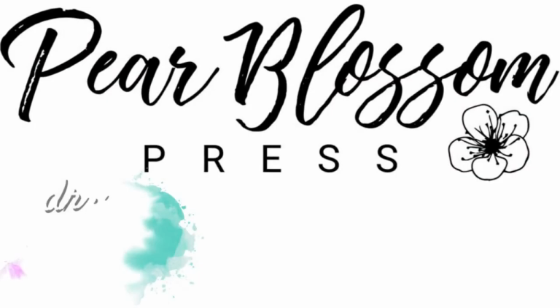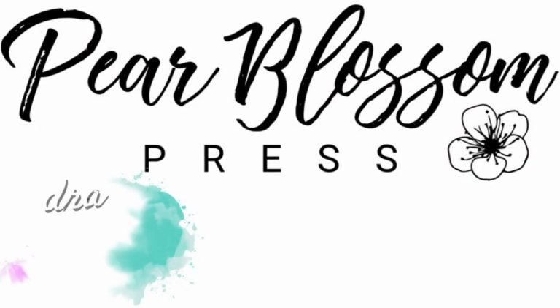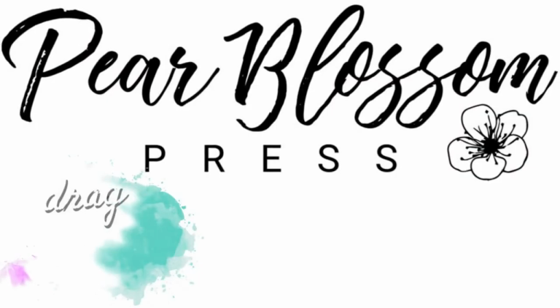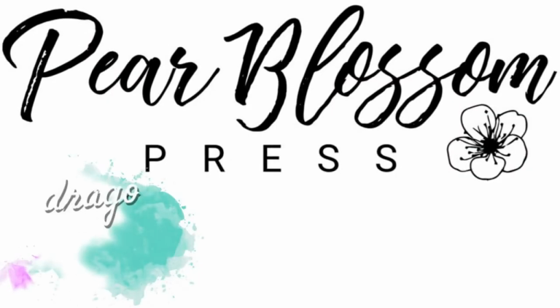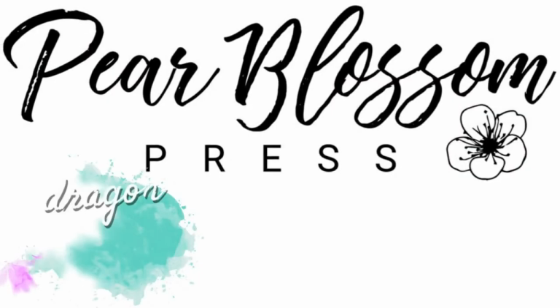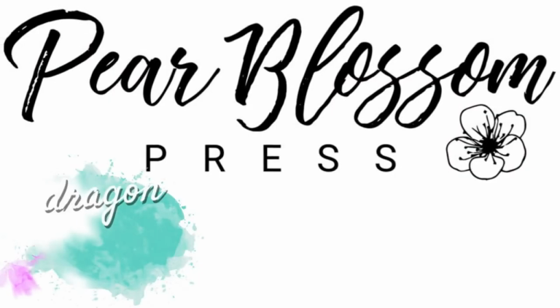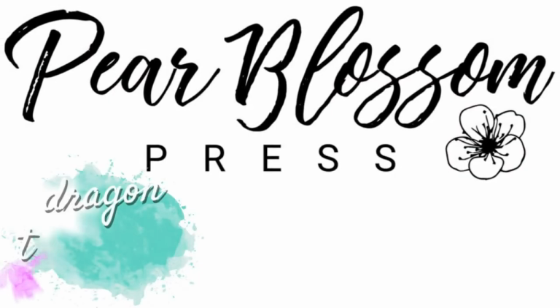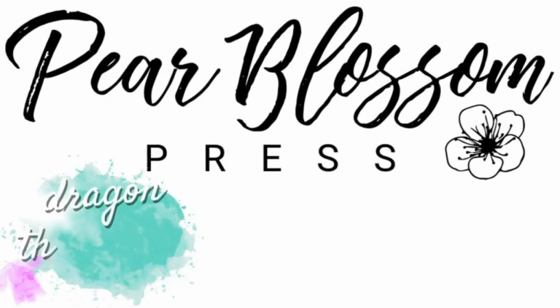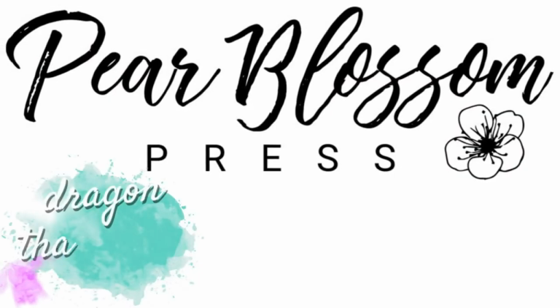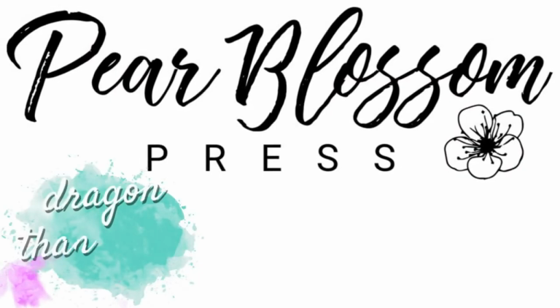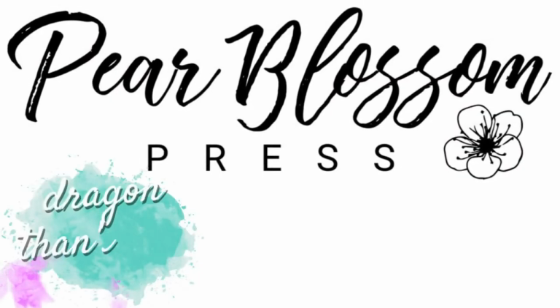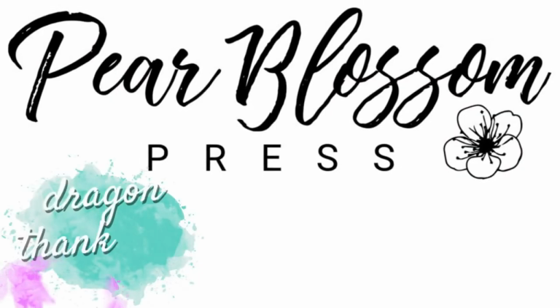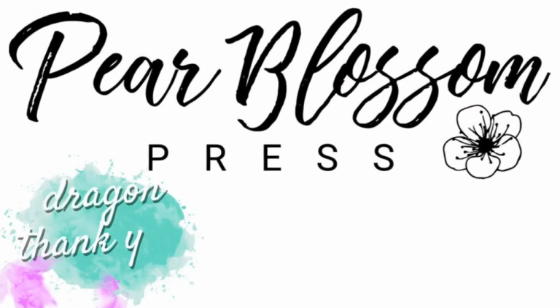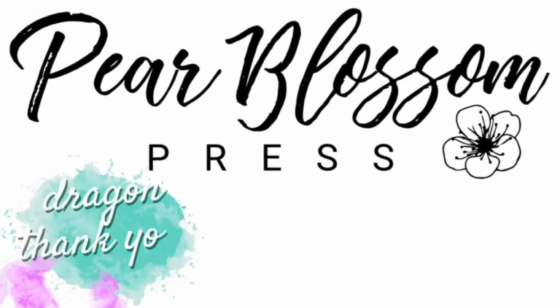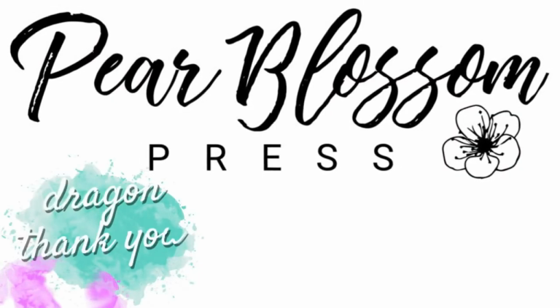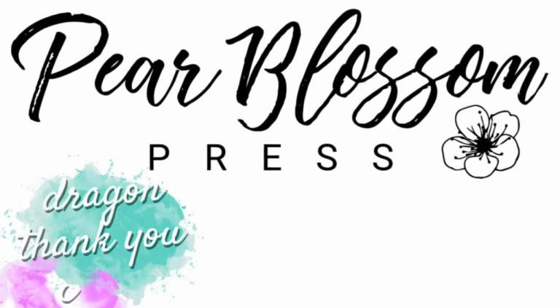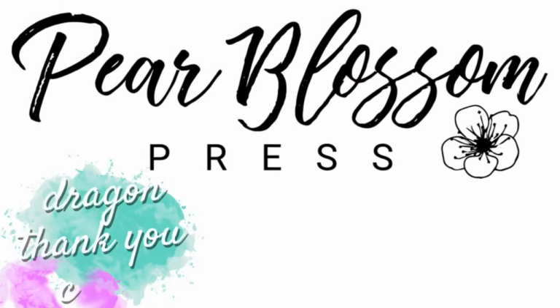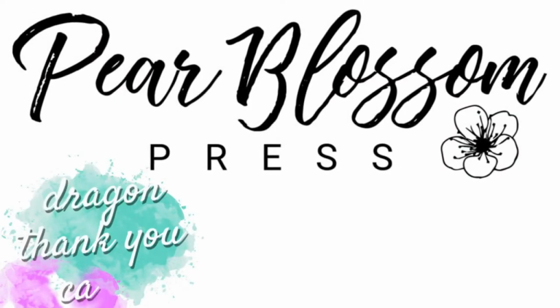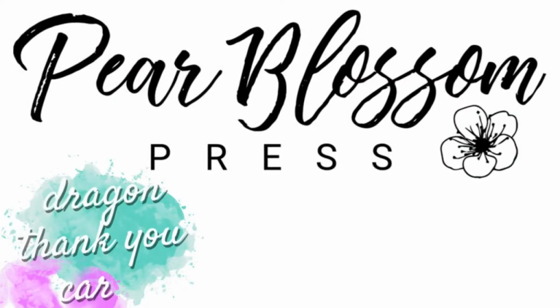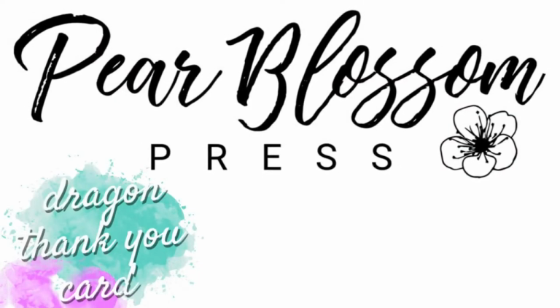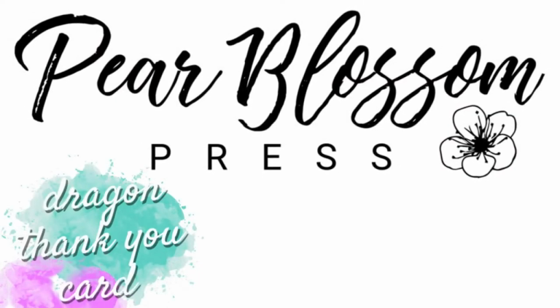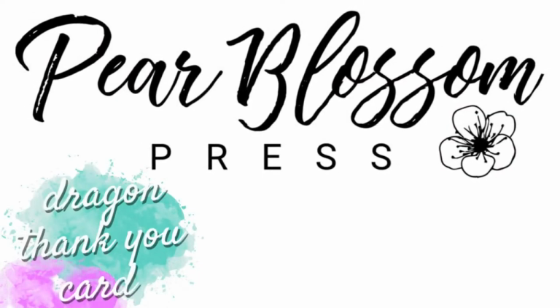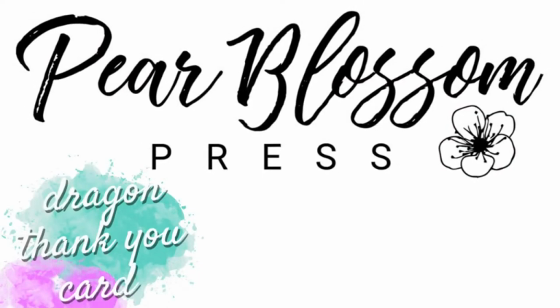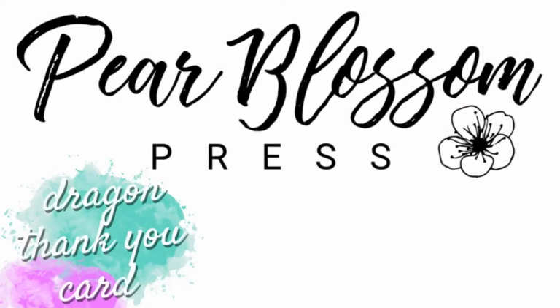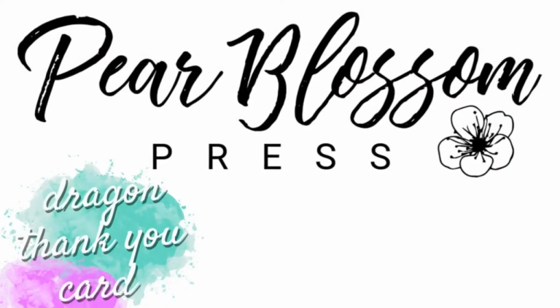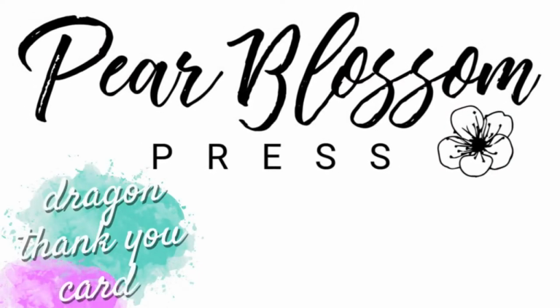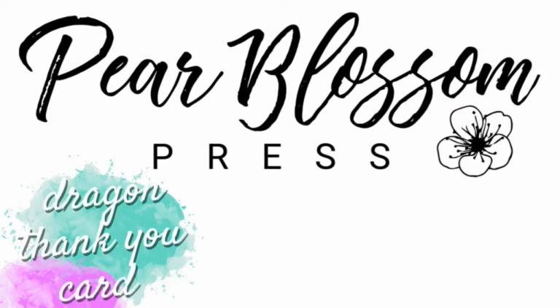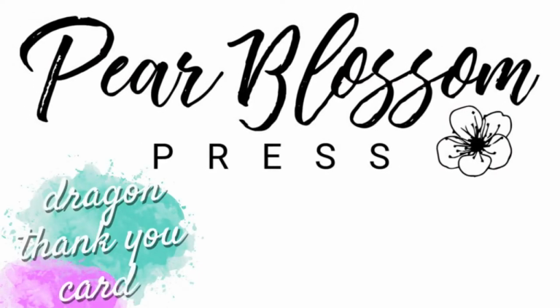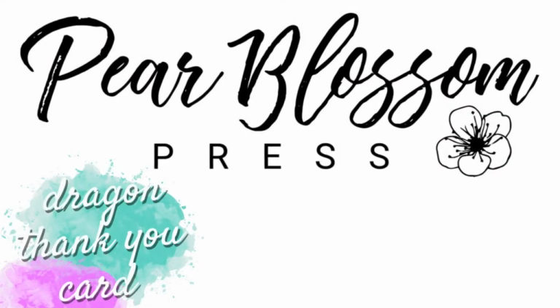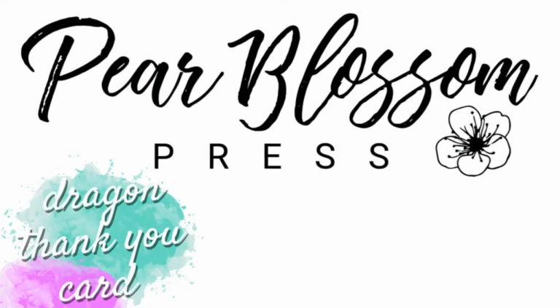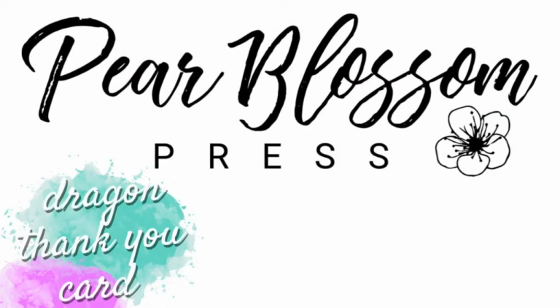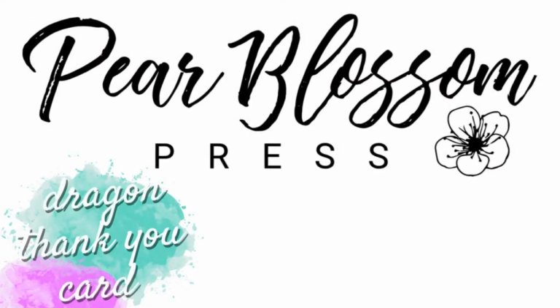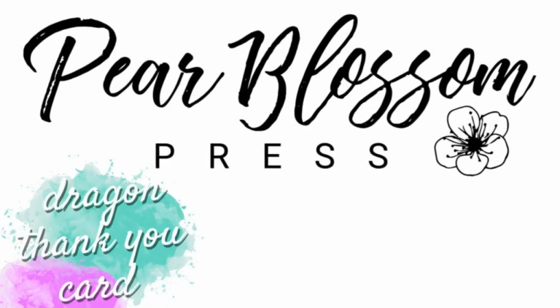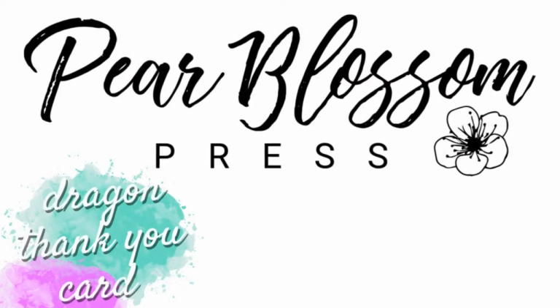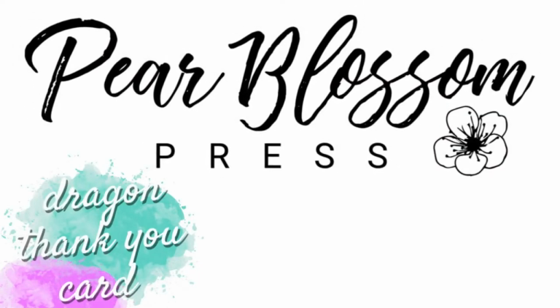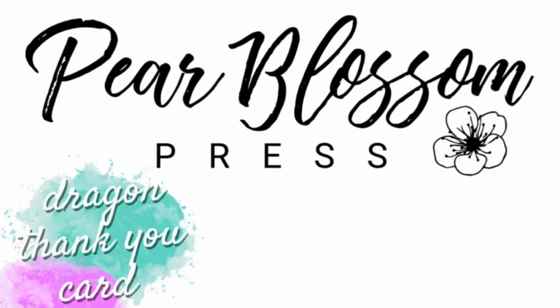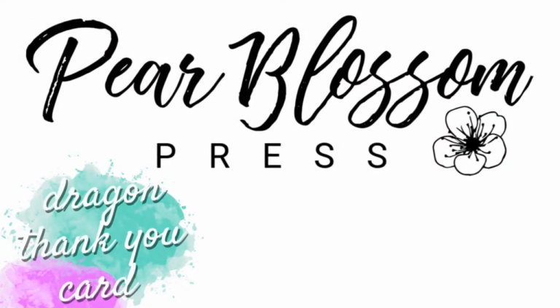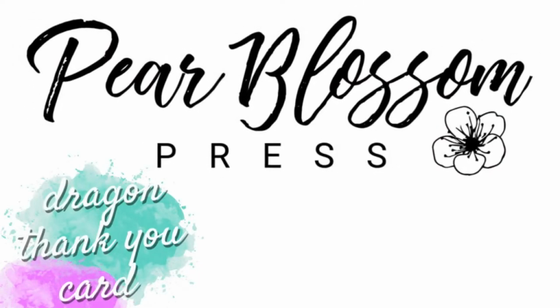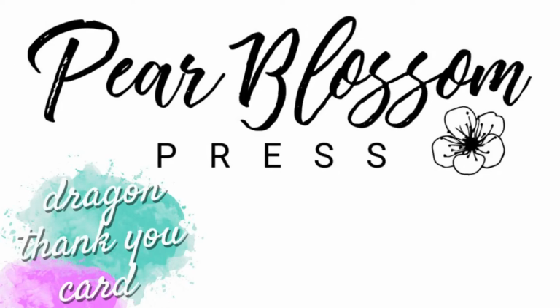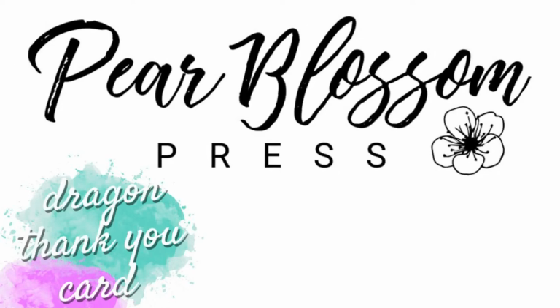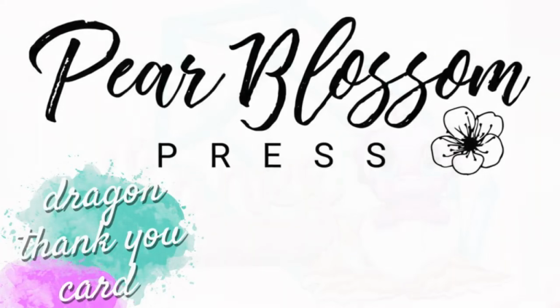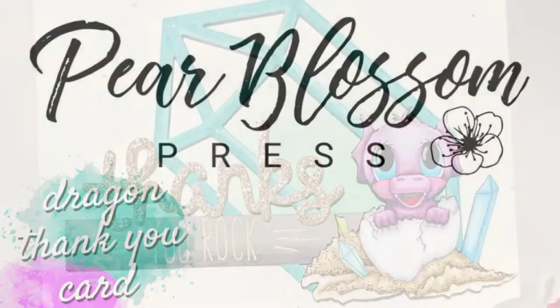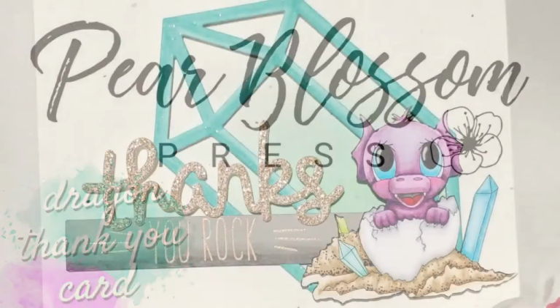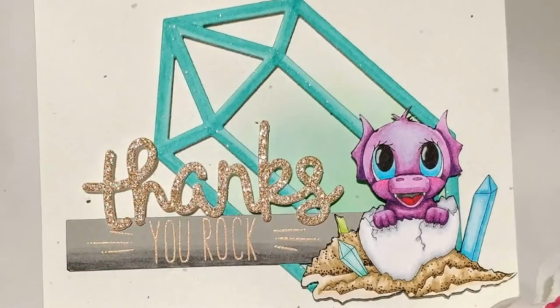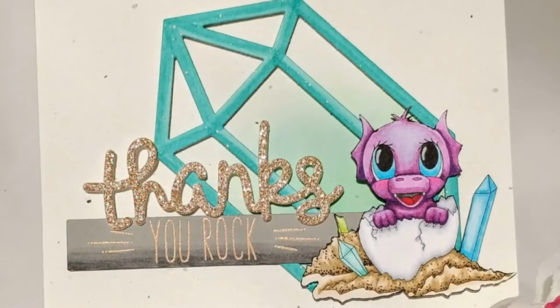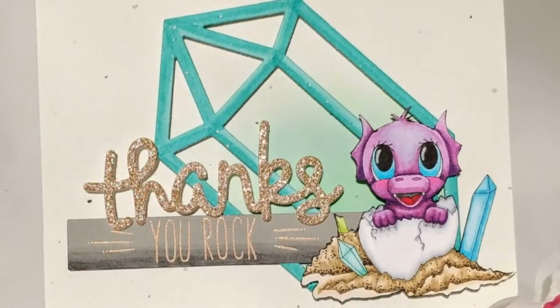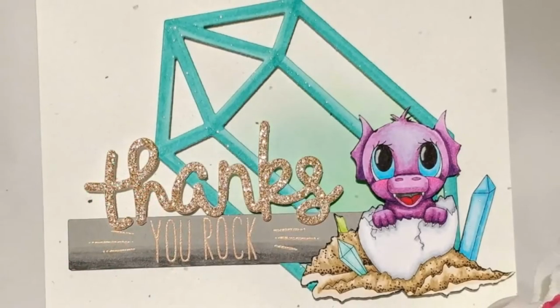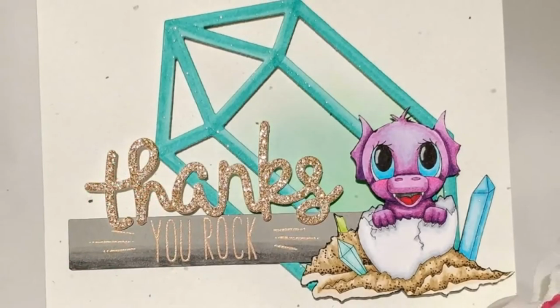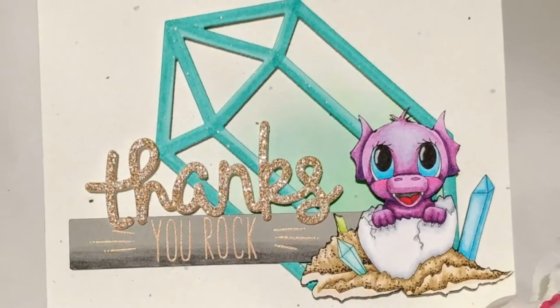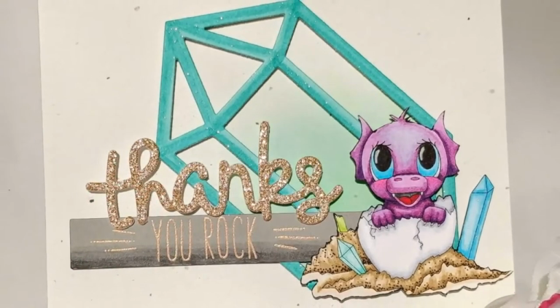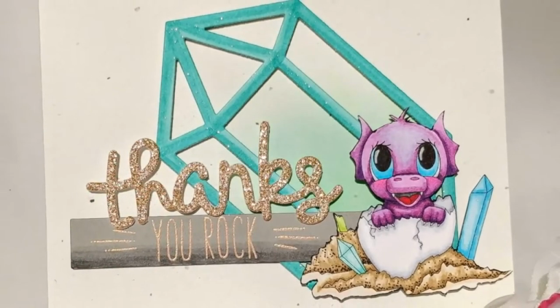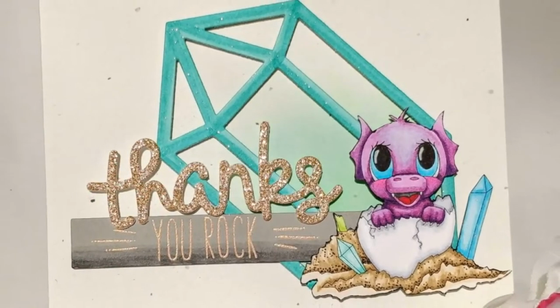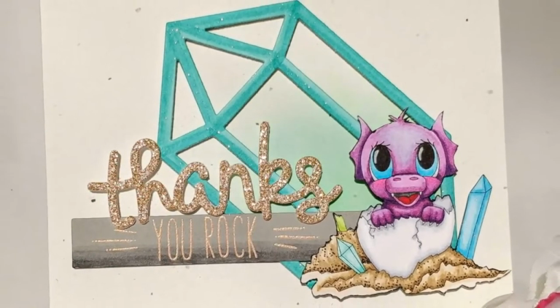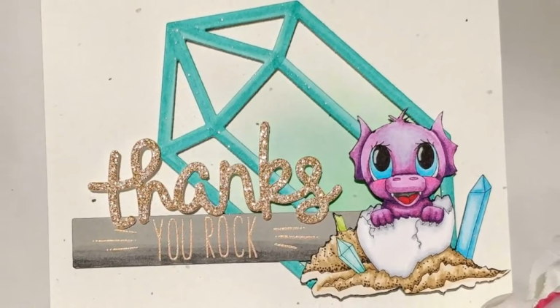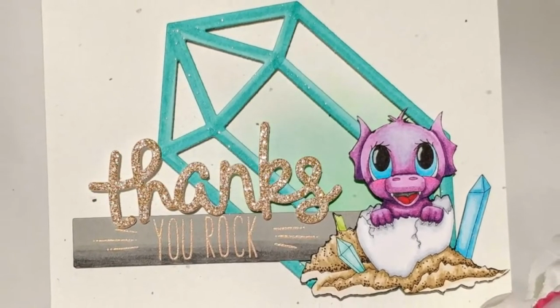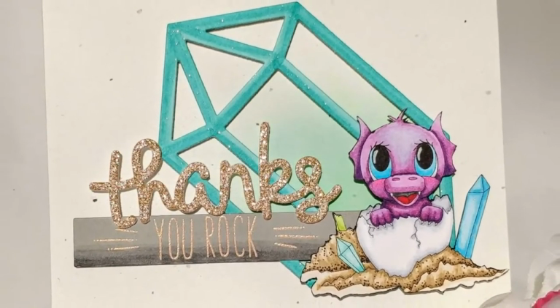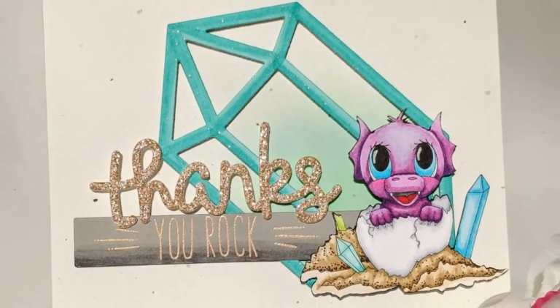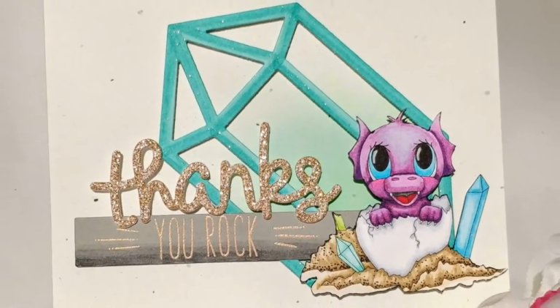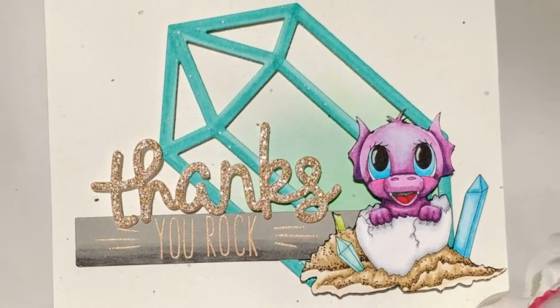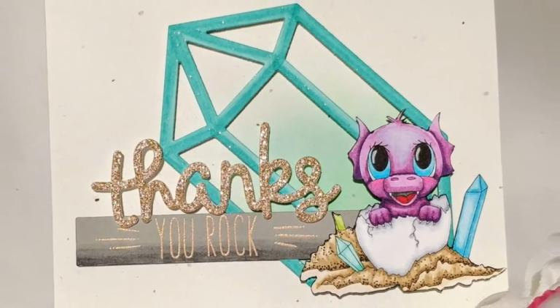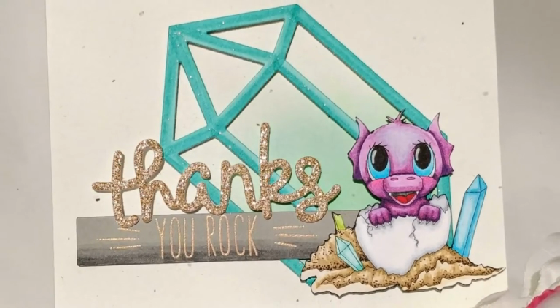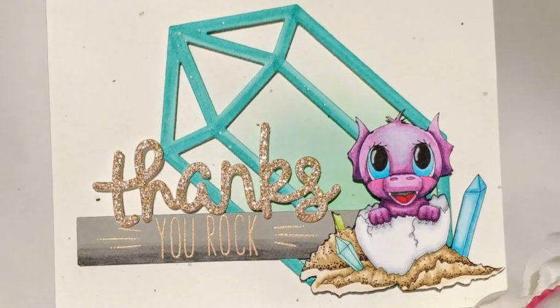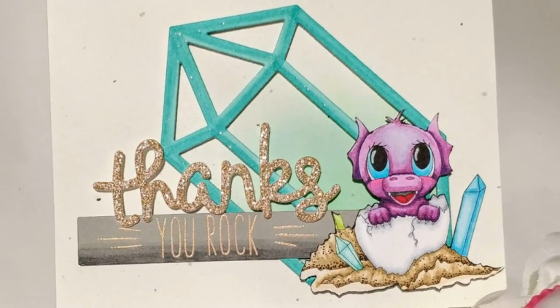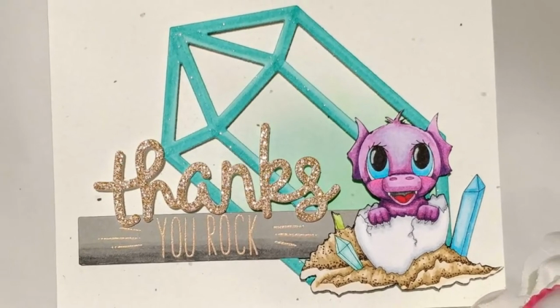Hey Crafty Friends! It's Amanda with Pear Blossom Press. Today I've got a thank you card featuring this adorable baby dragon from HeartCraft Paper. Isn't he cute?